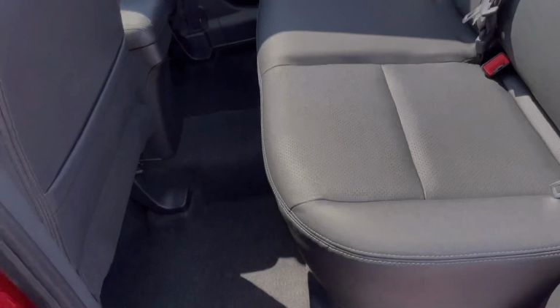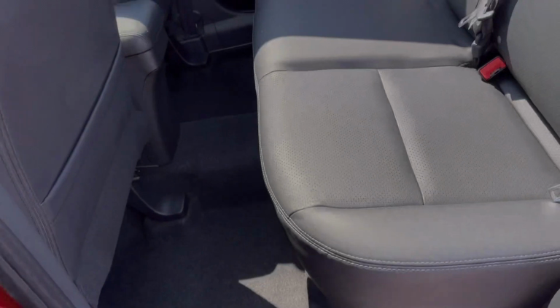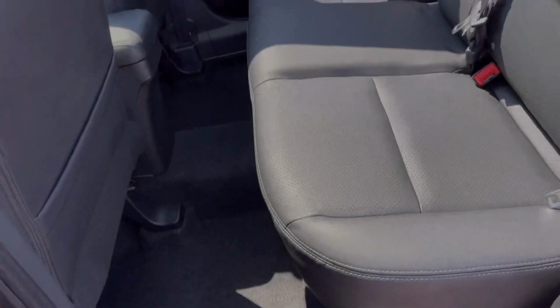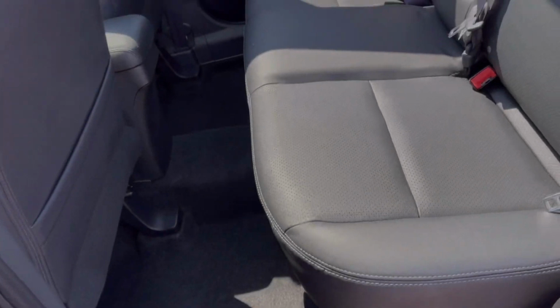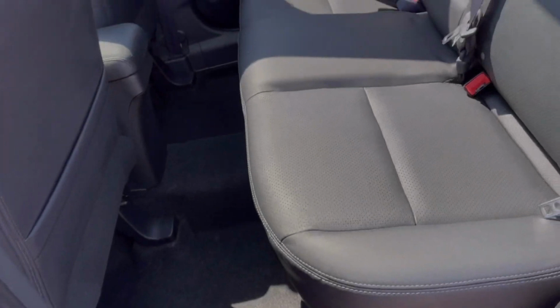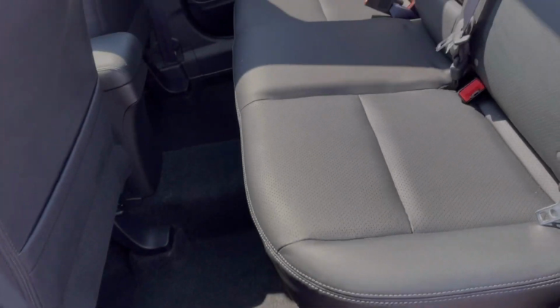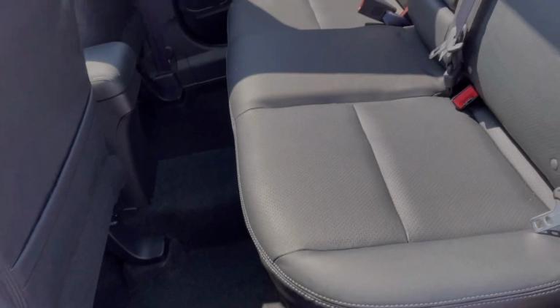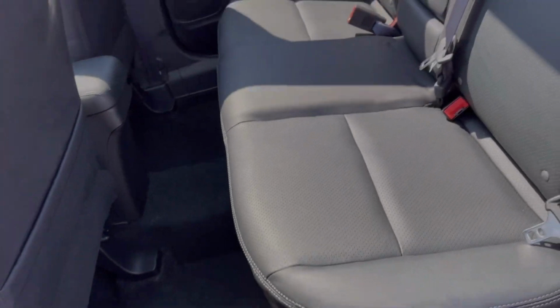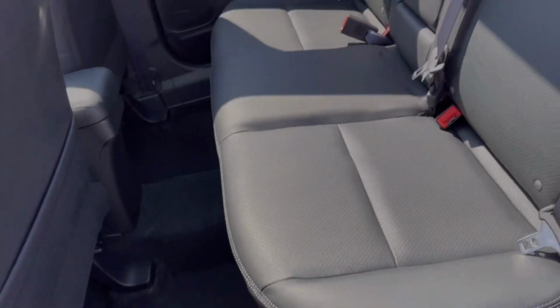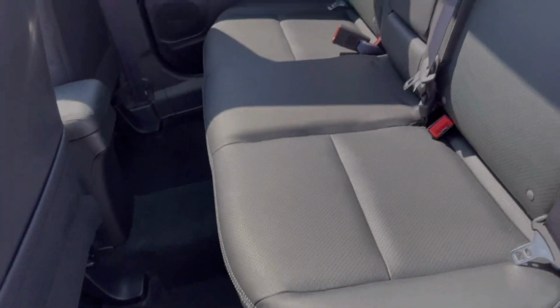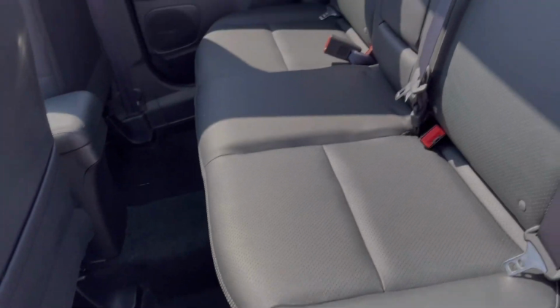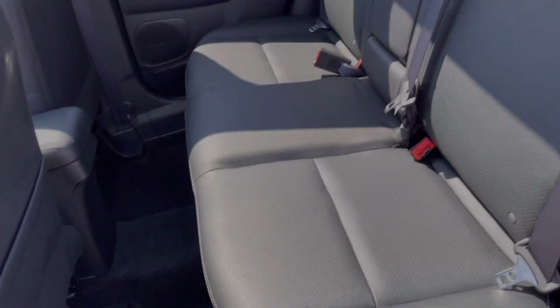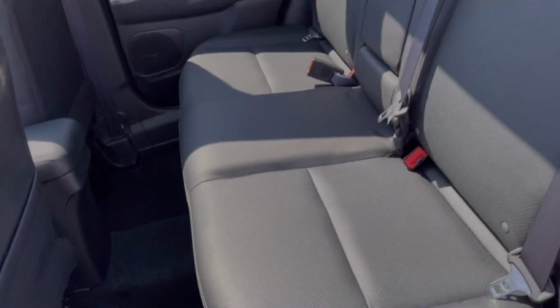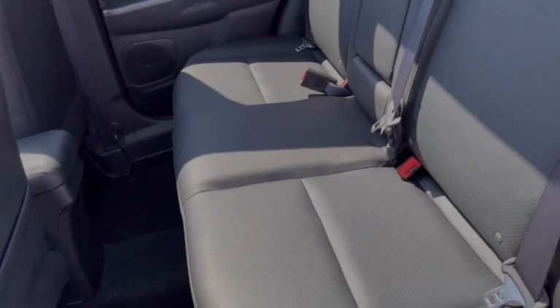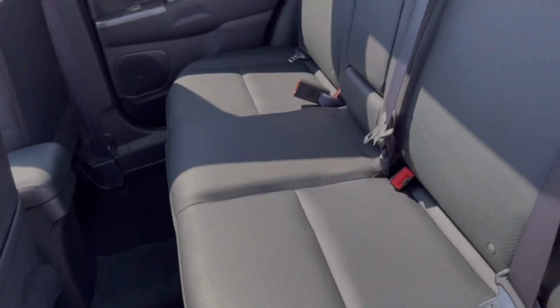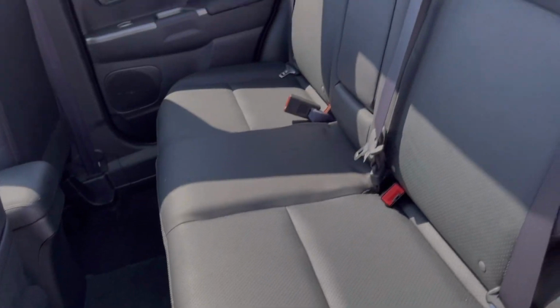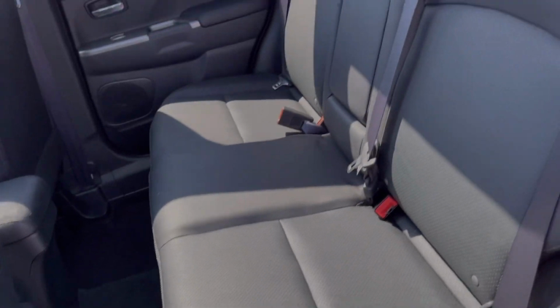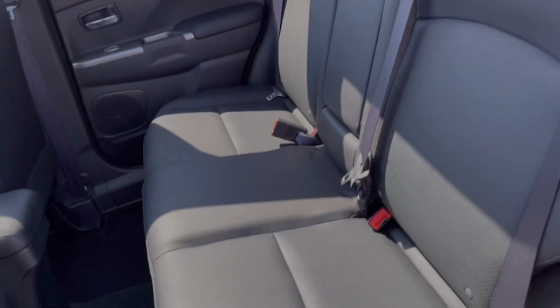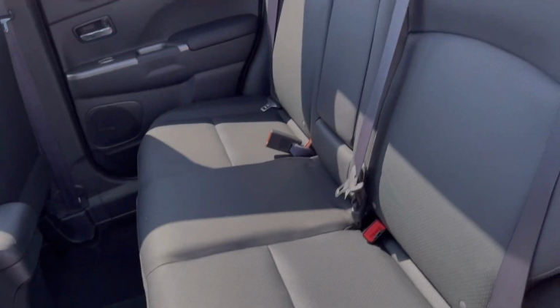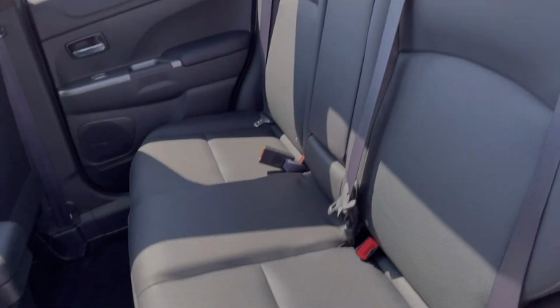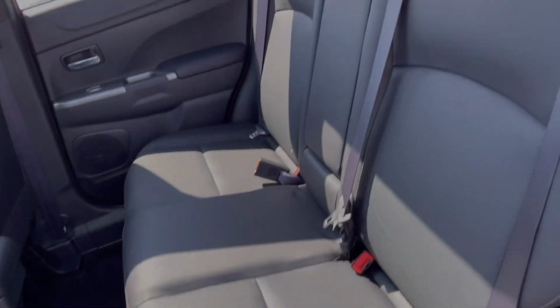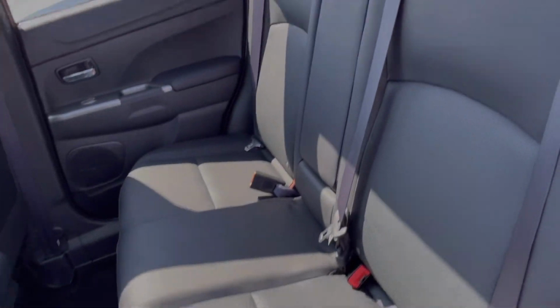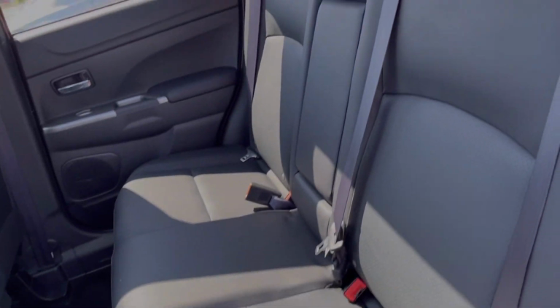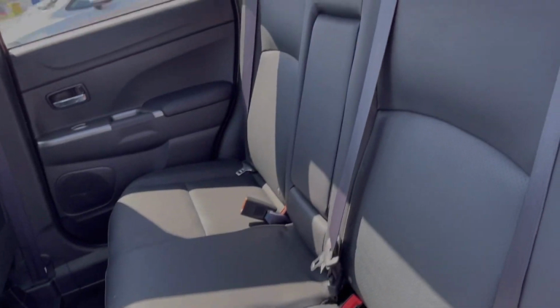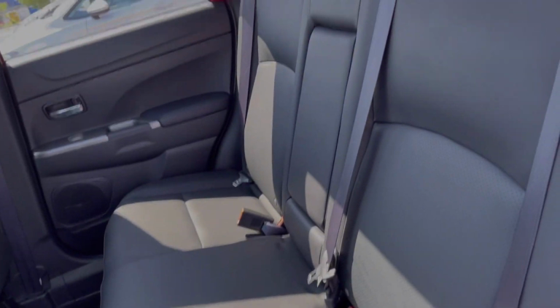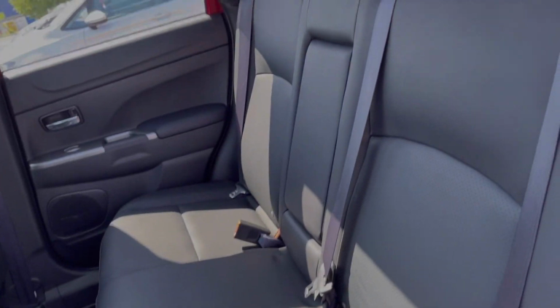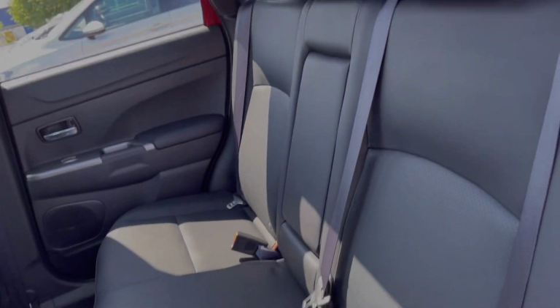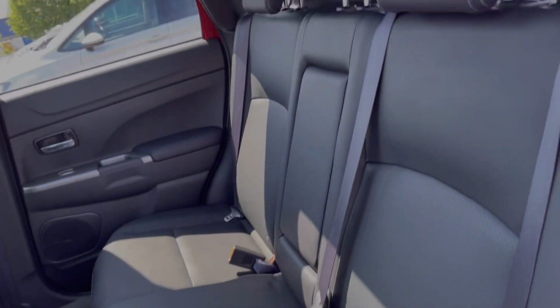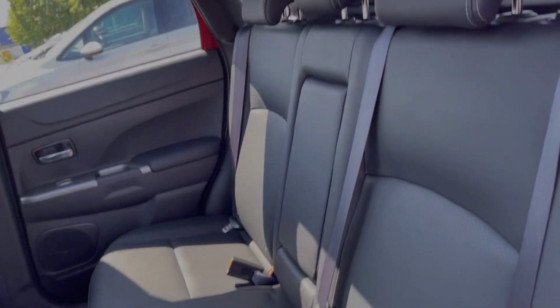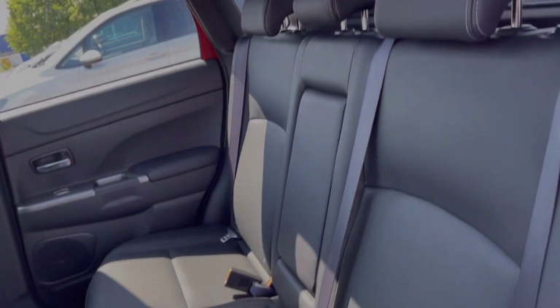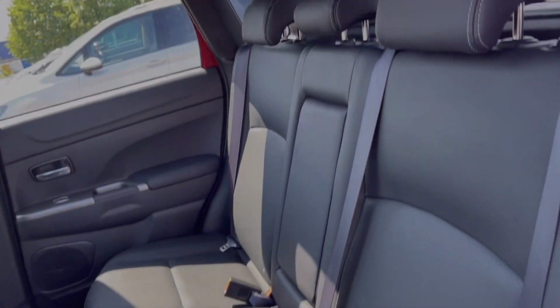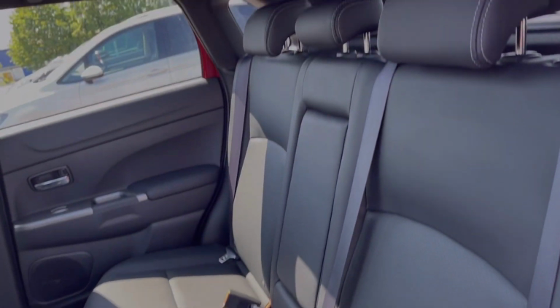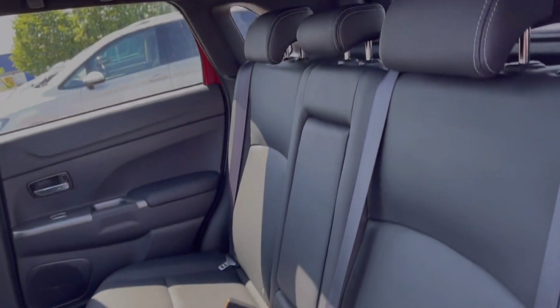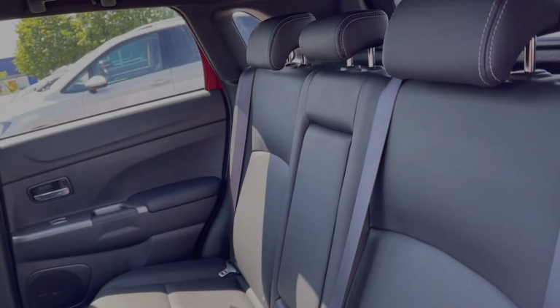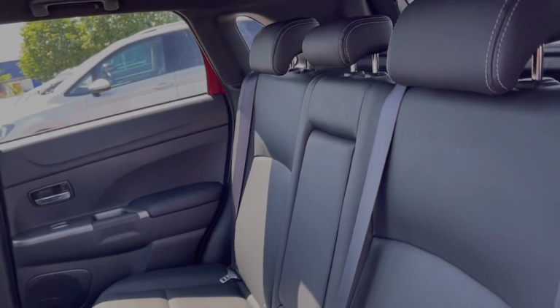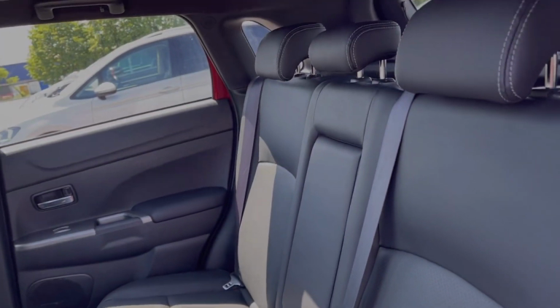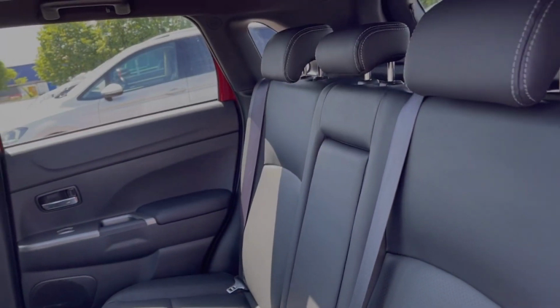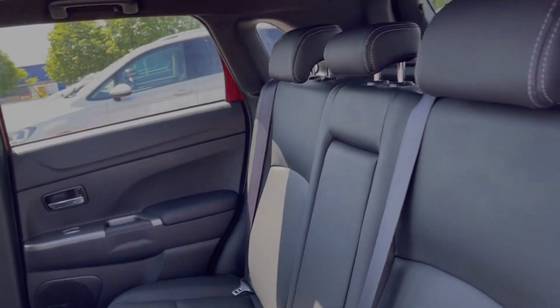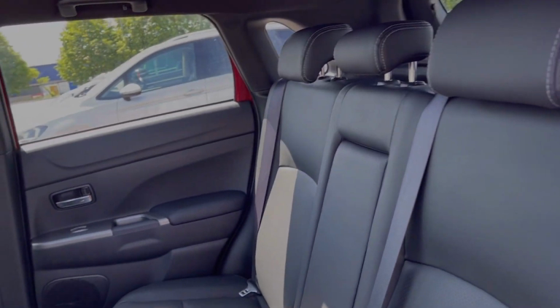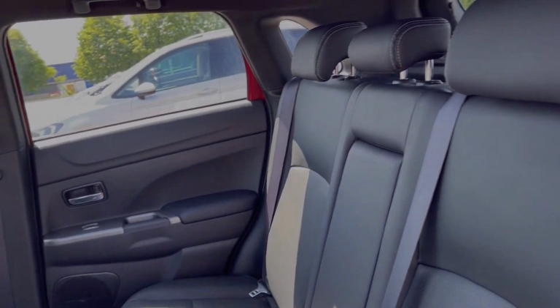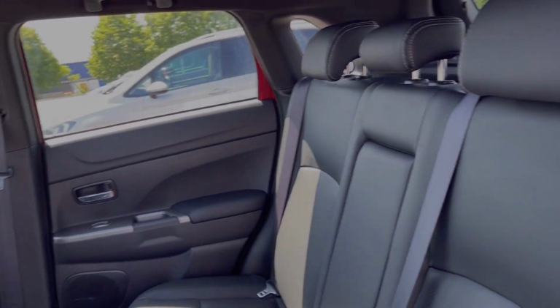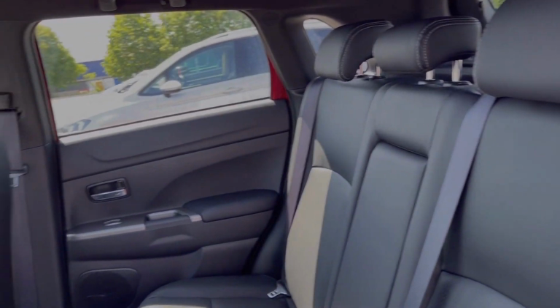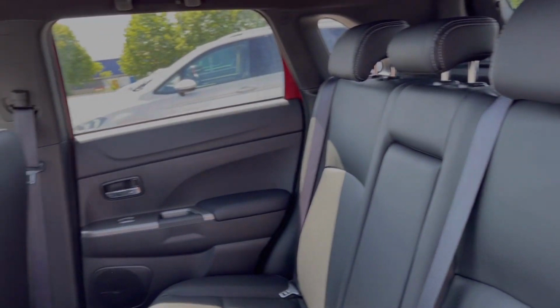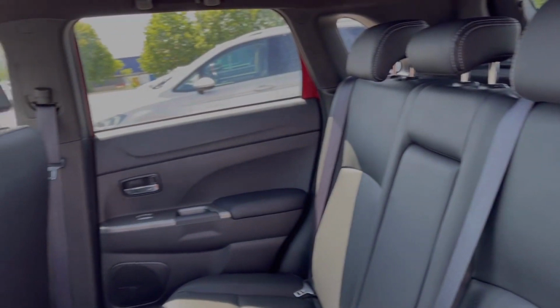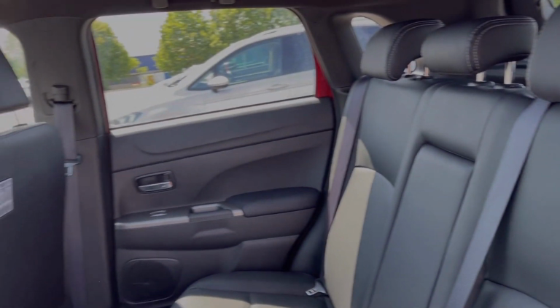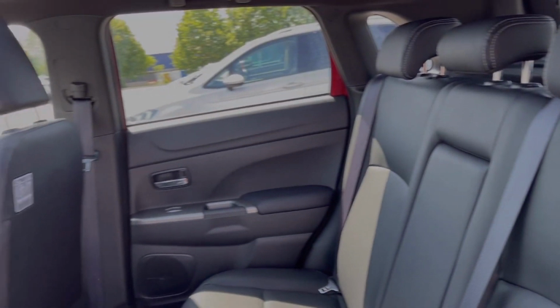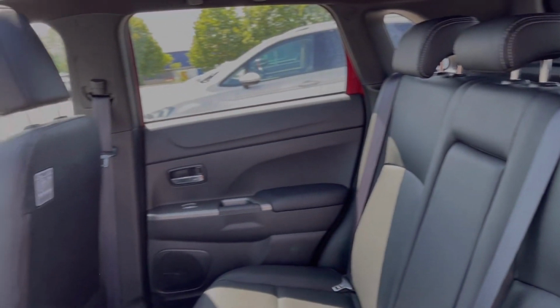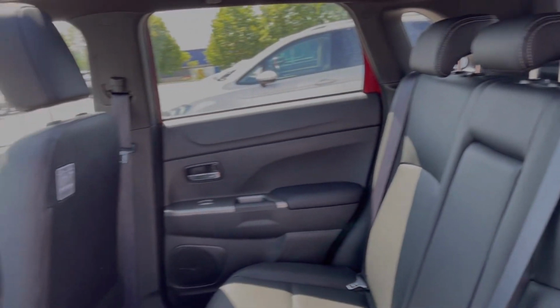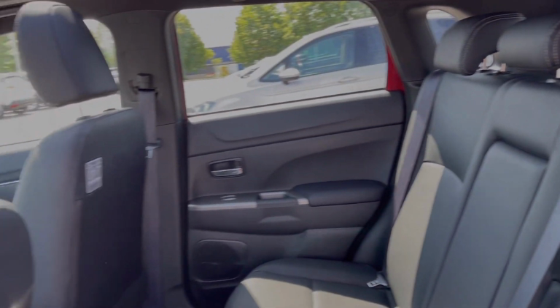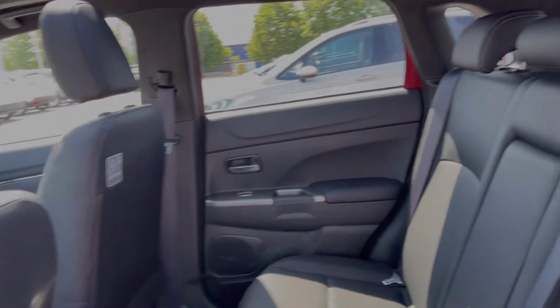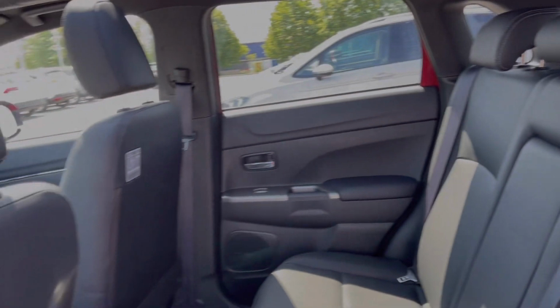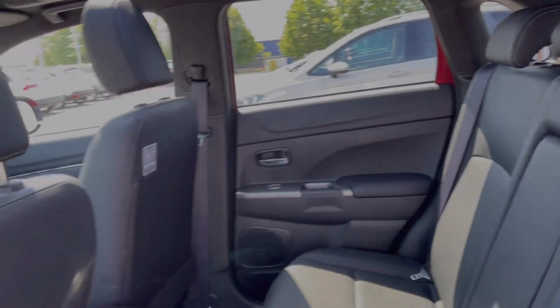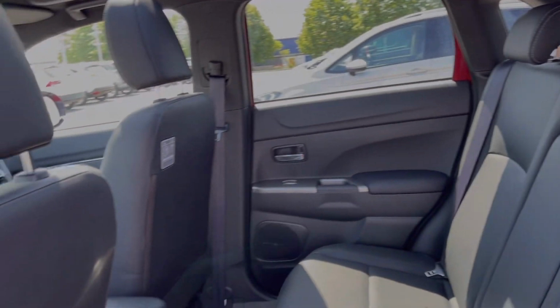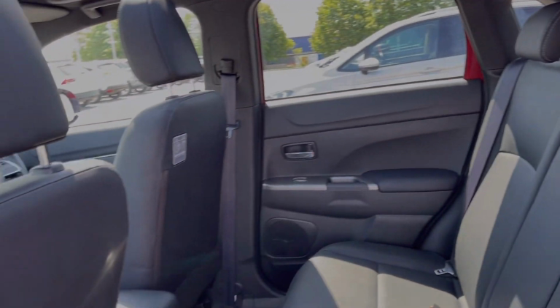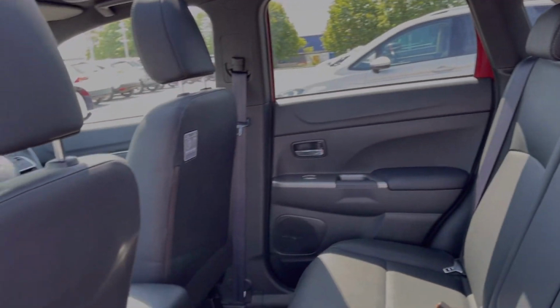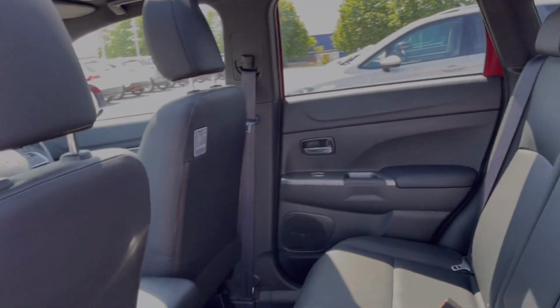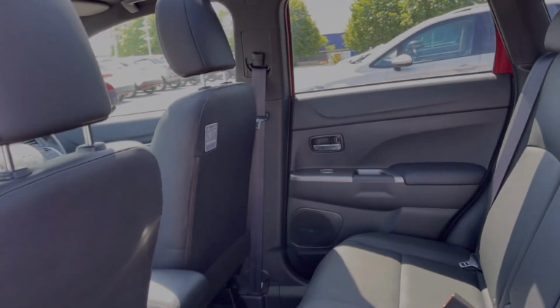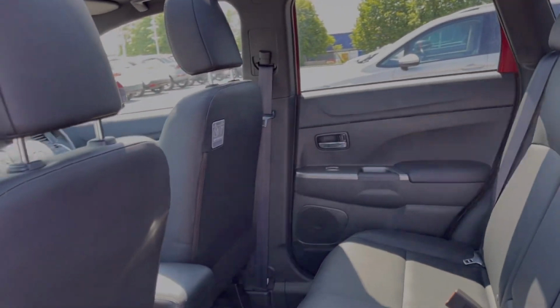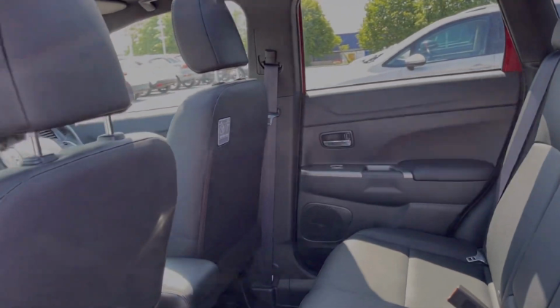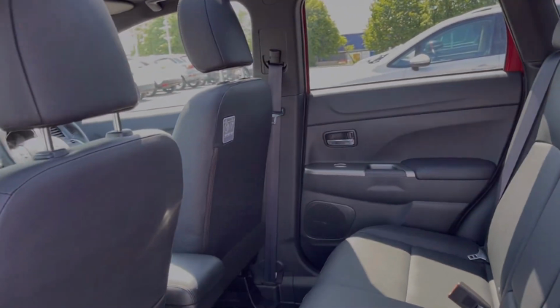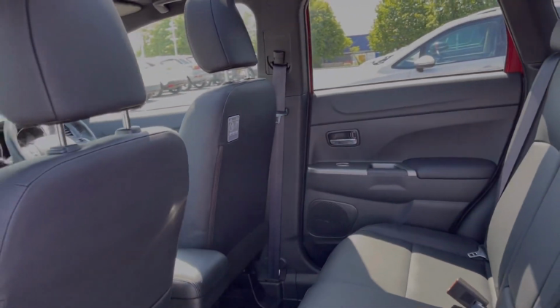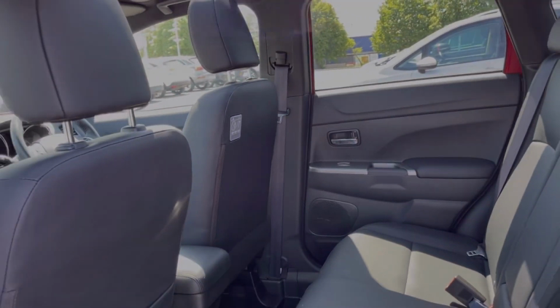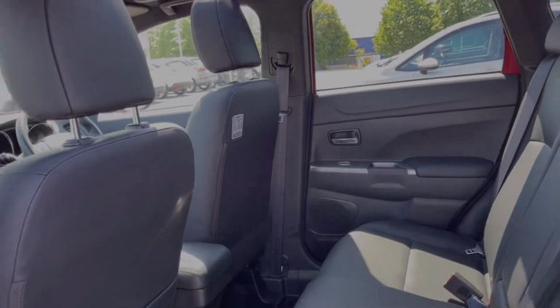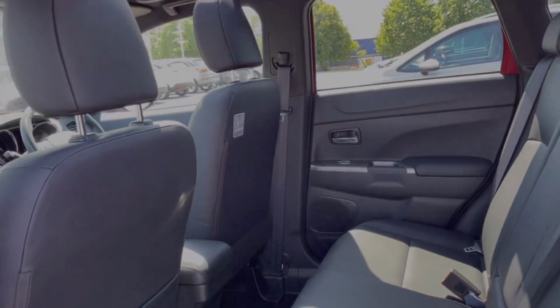Into the rear of the vehicle, you've got the full leather upholstery throughout. You will also find isofix points on your outer two seats if you do need them.